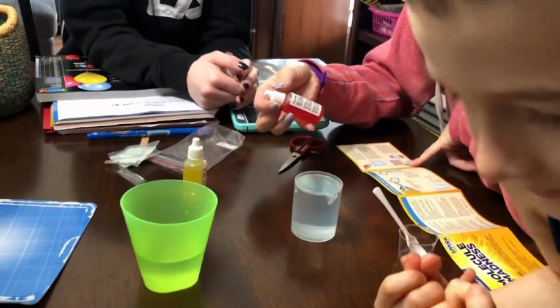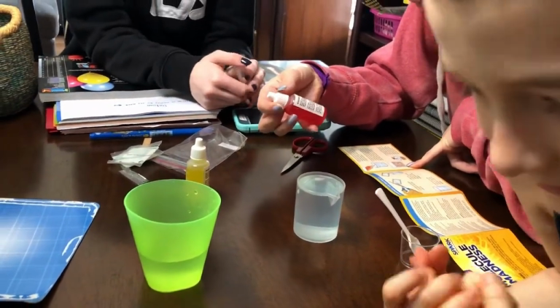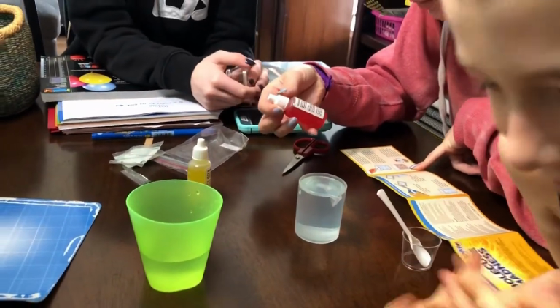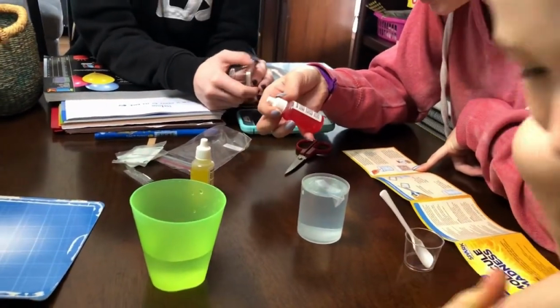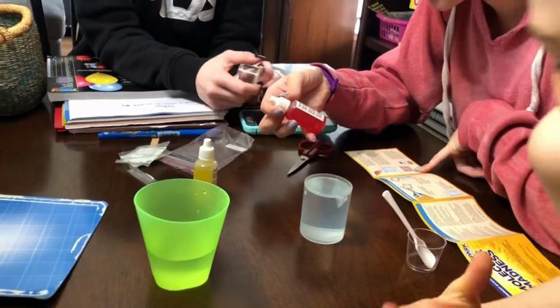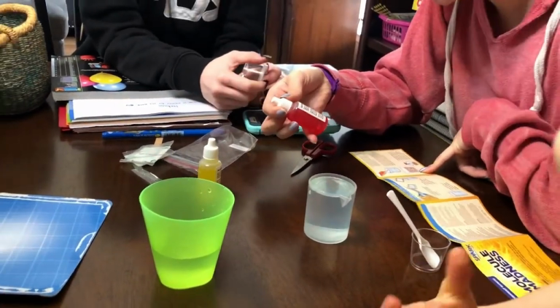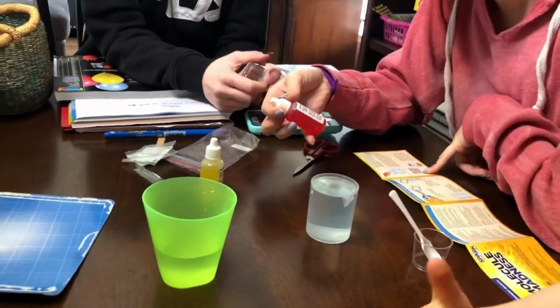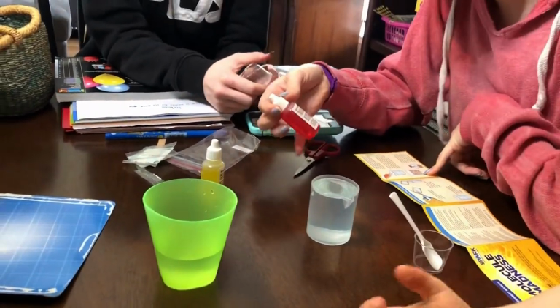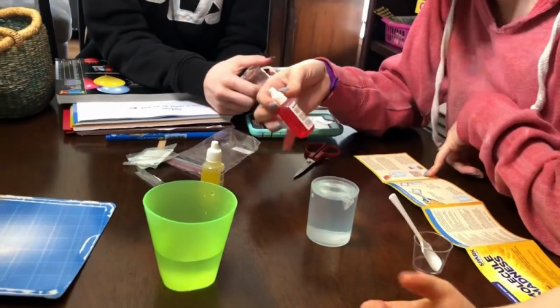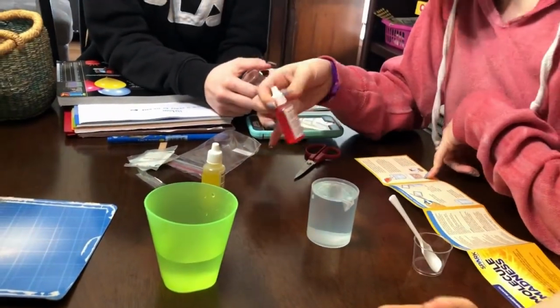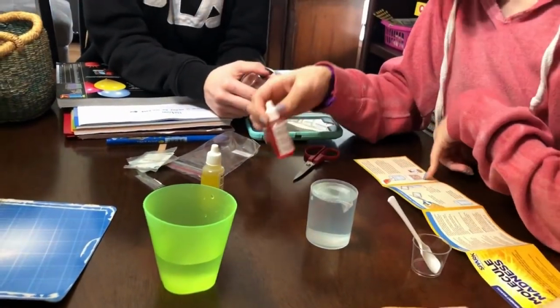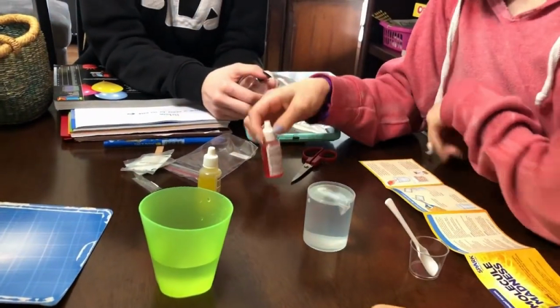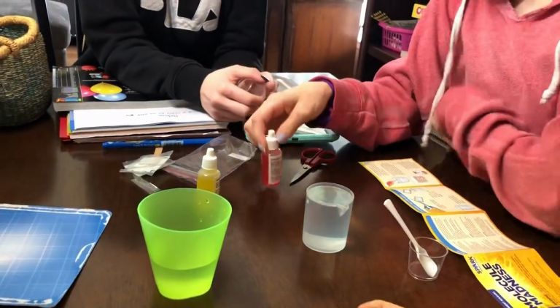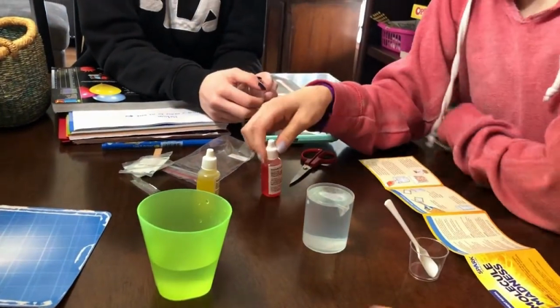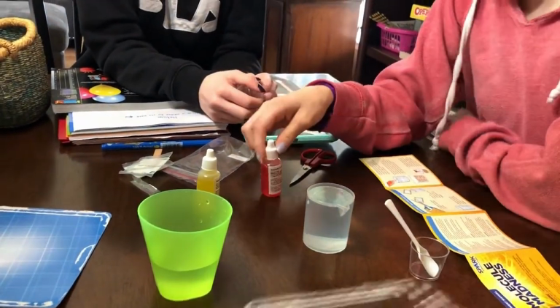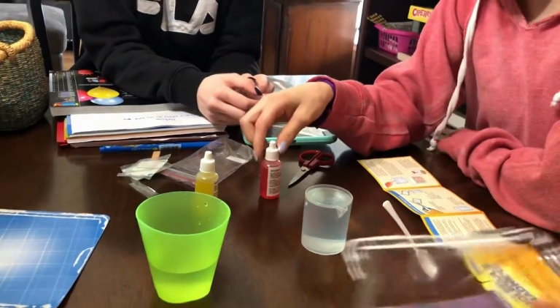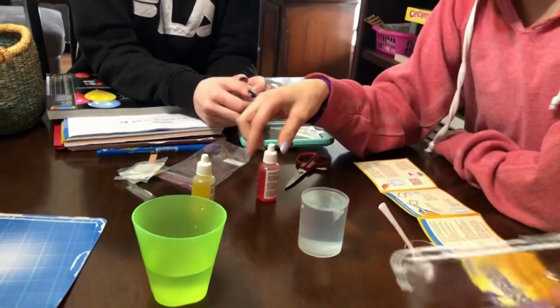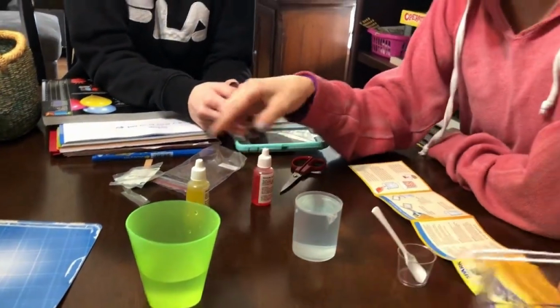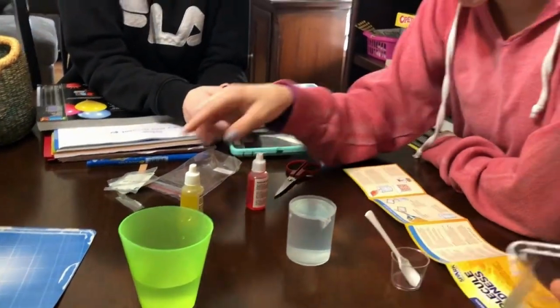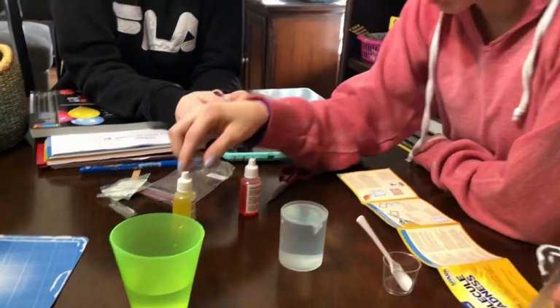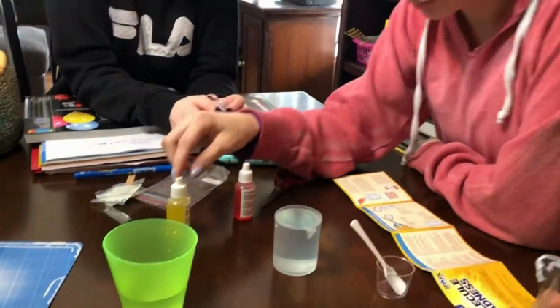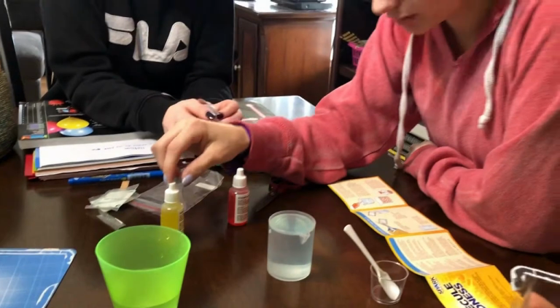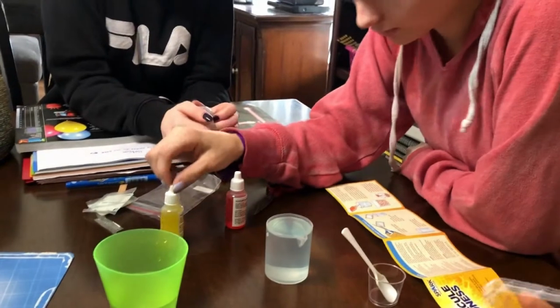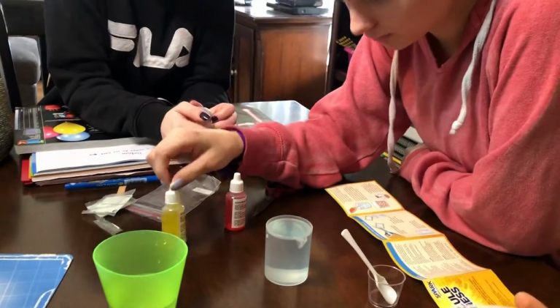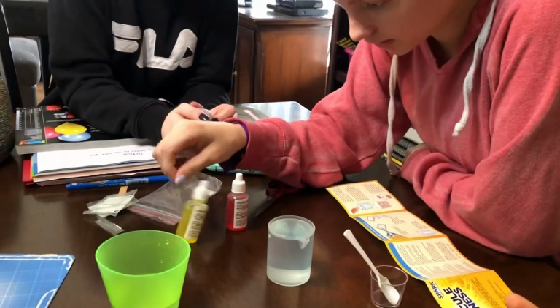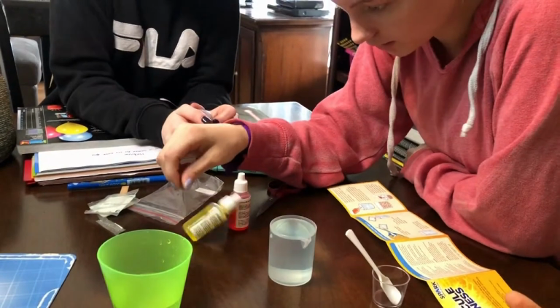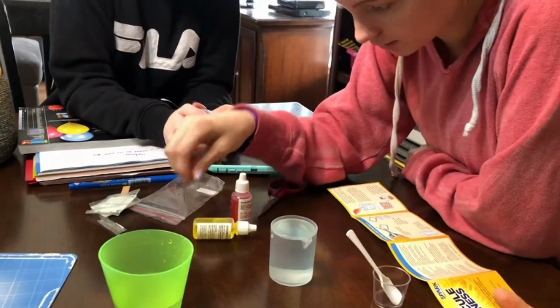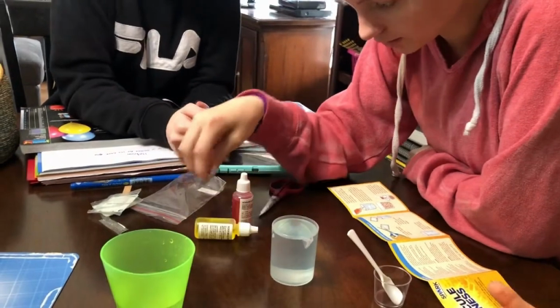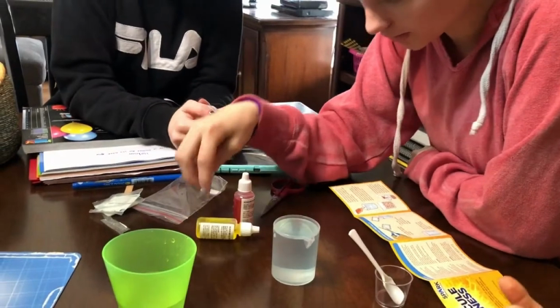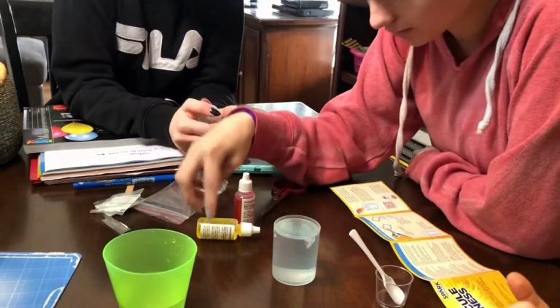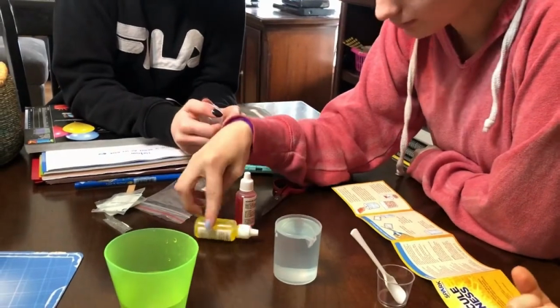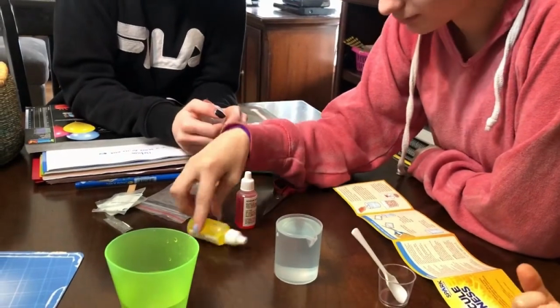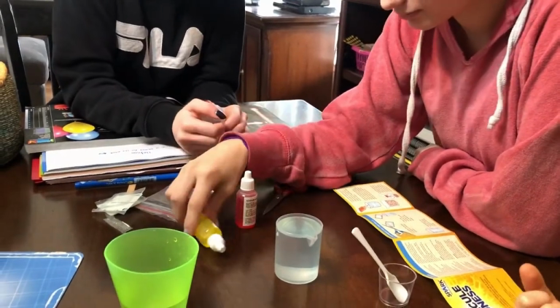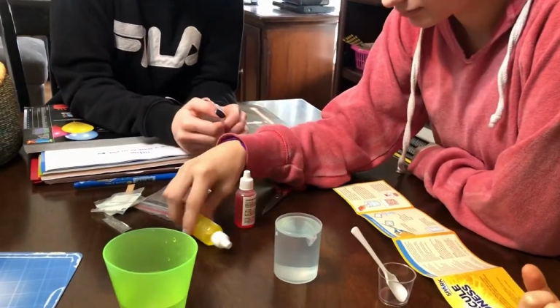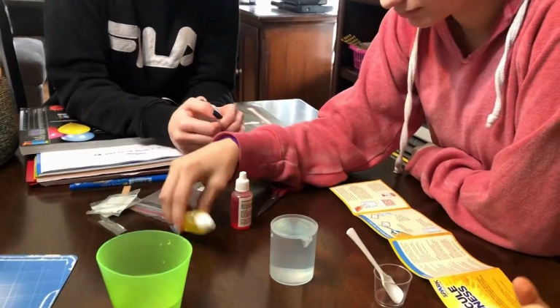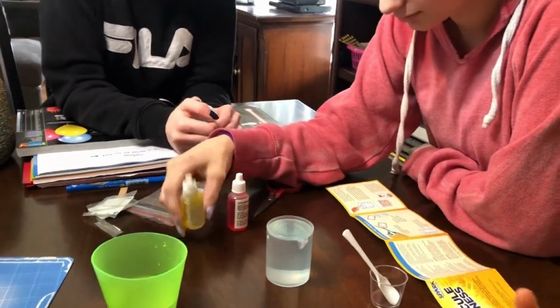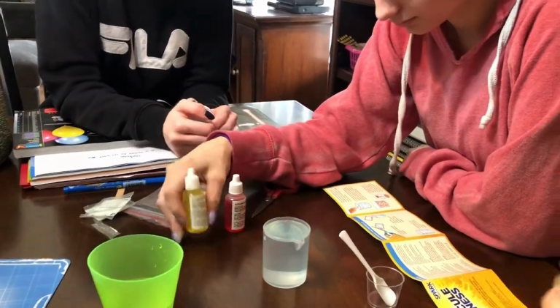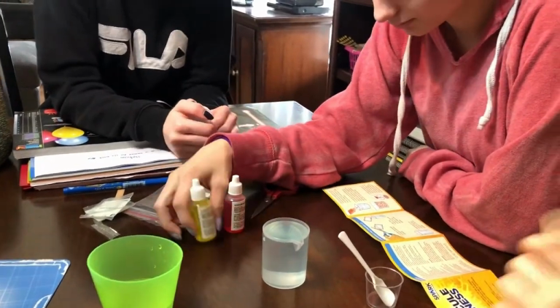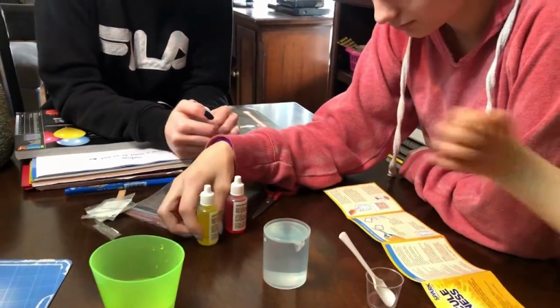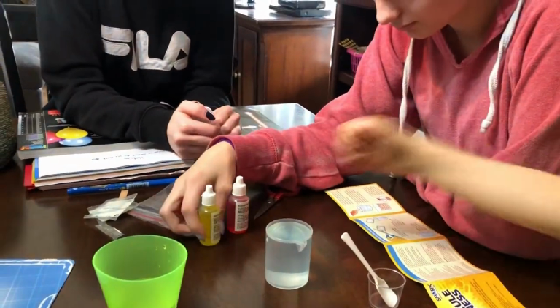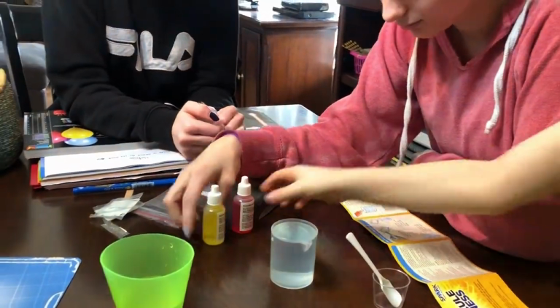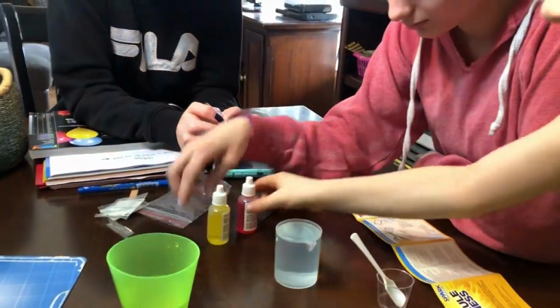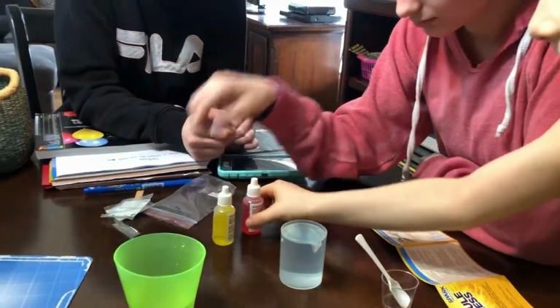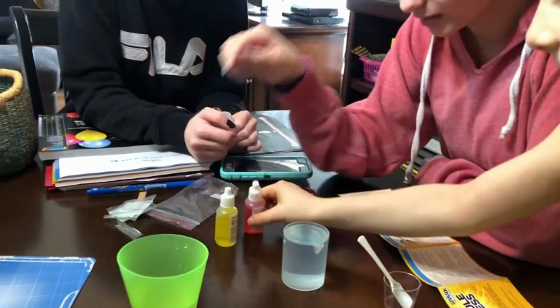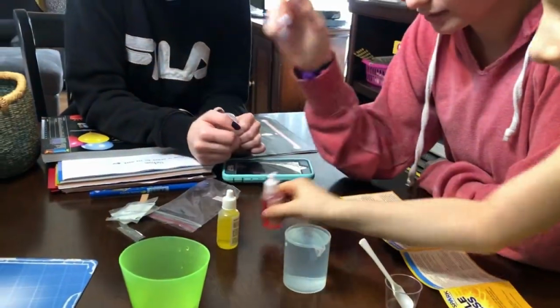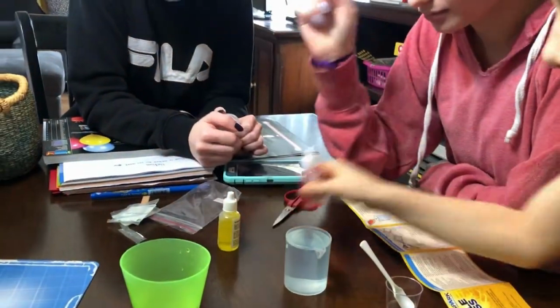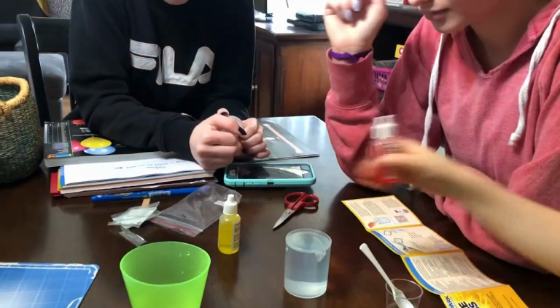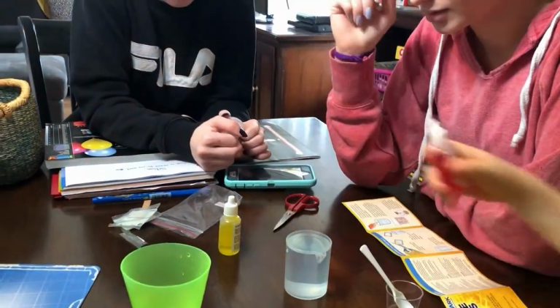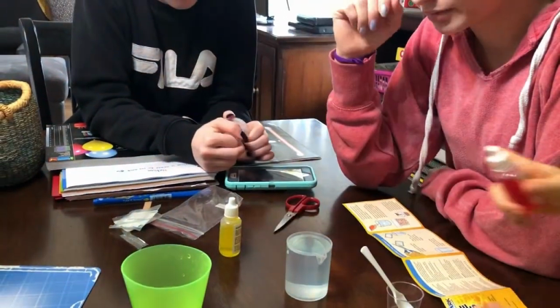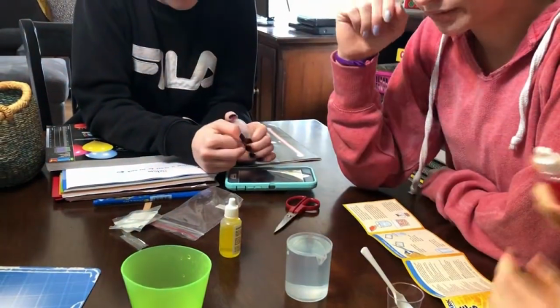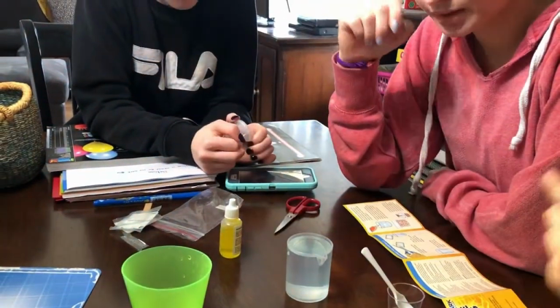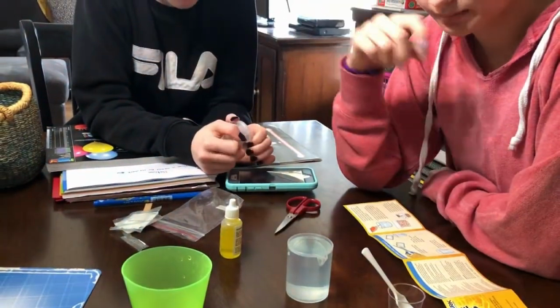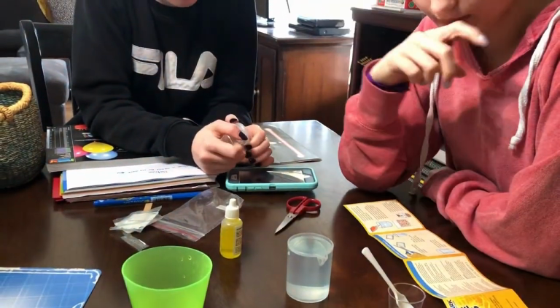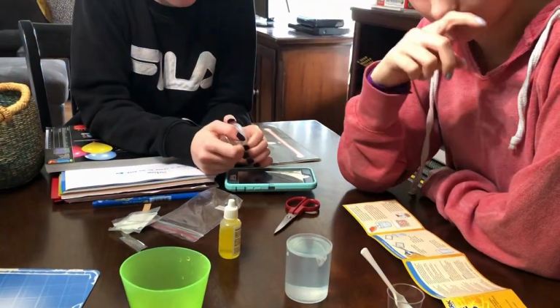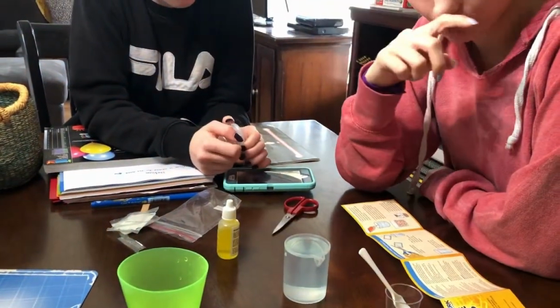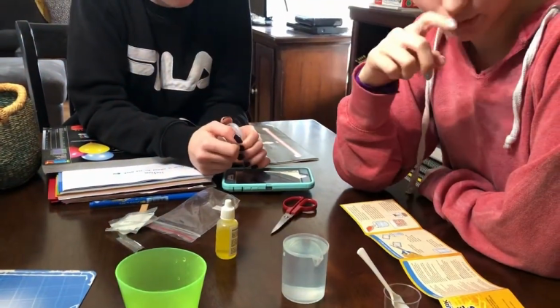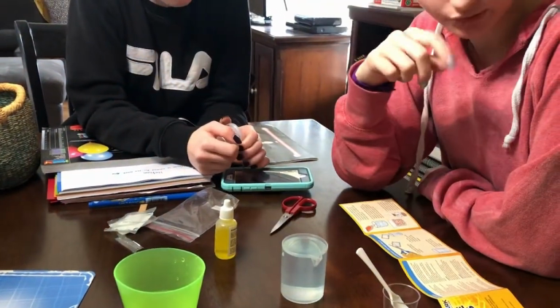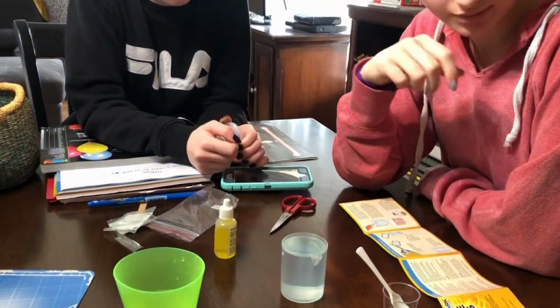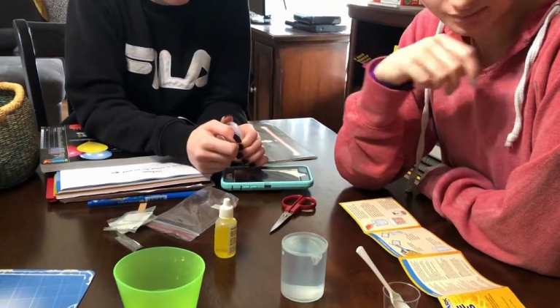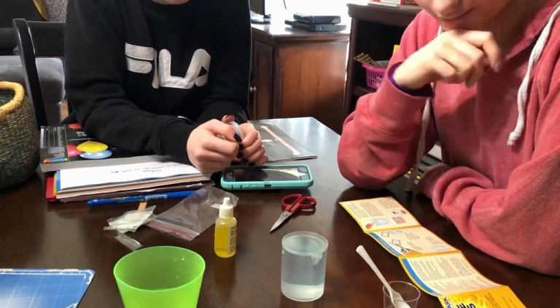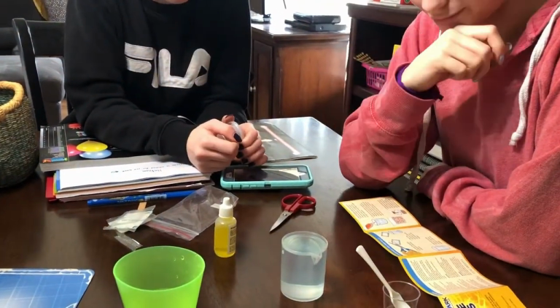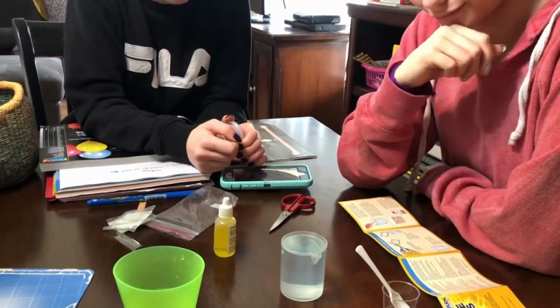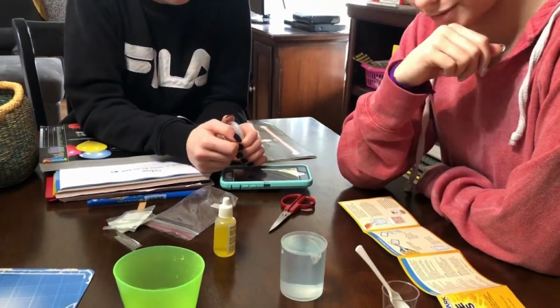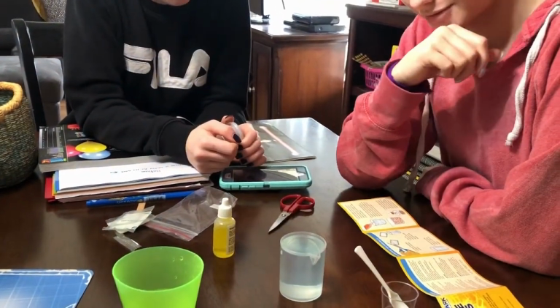Alginate. I better get Michael. What do you want, Chandler? Do you want yellow or red? We can make some. Yeah, we could make orange. Do you want orange?